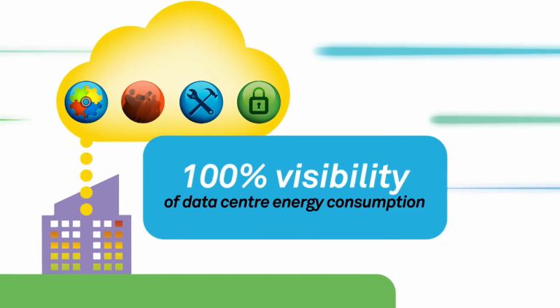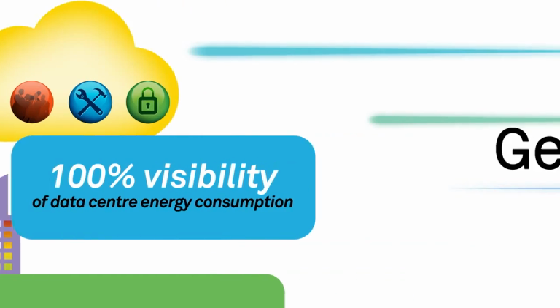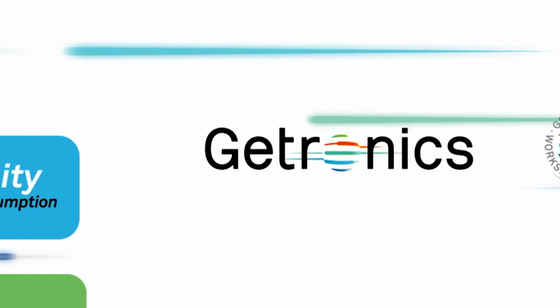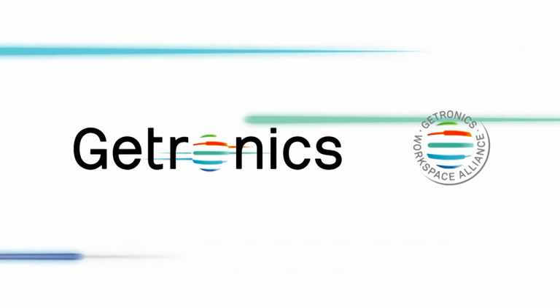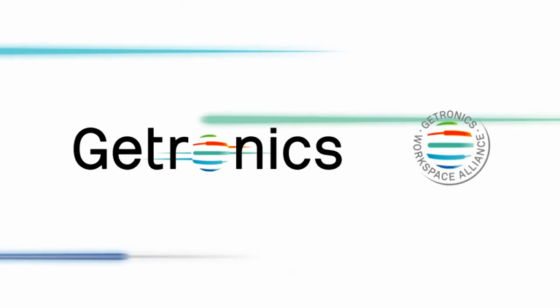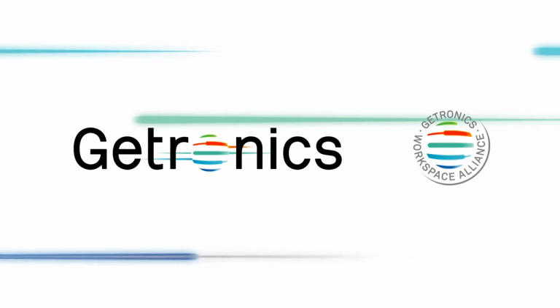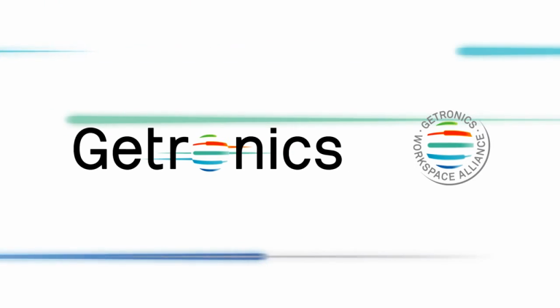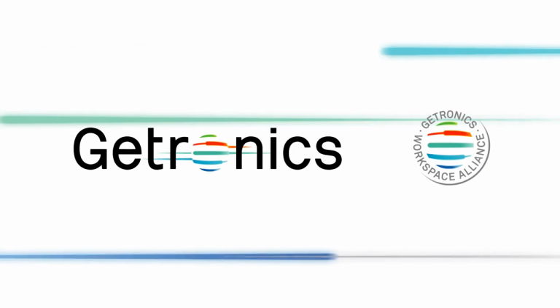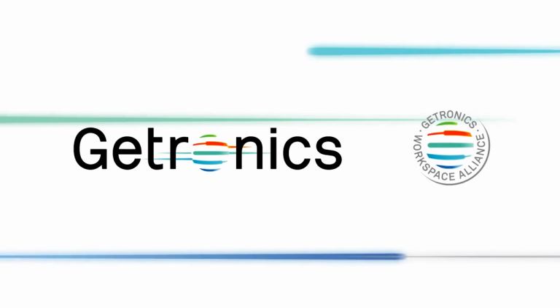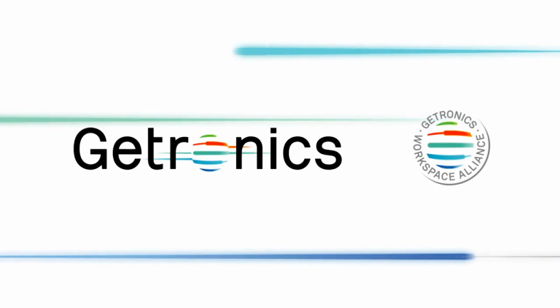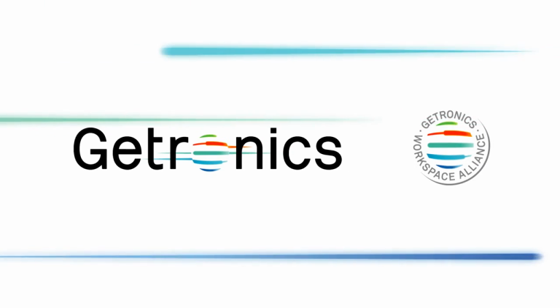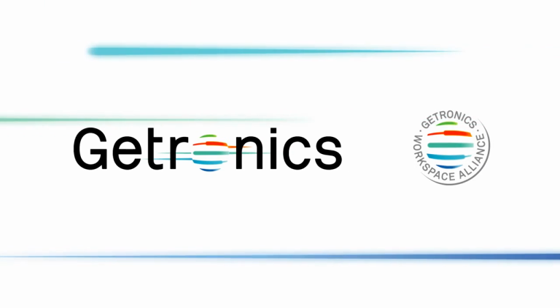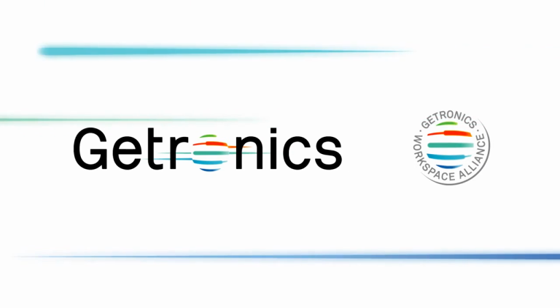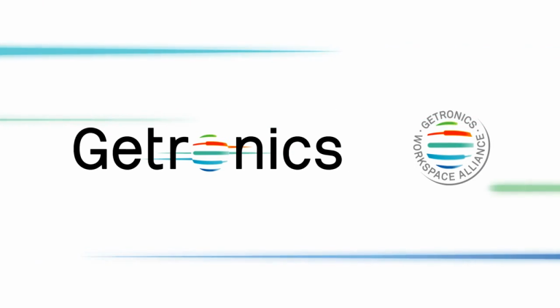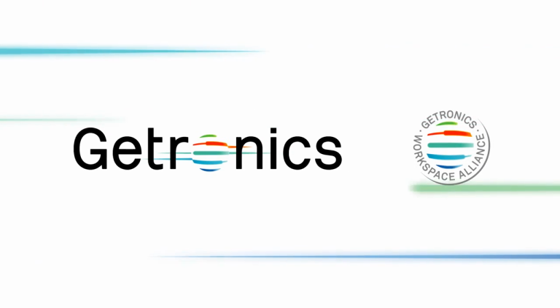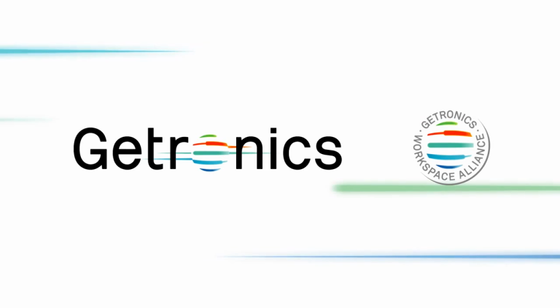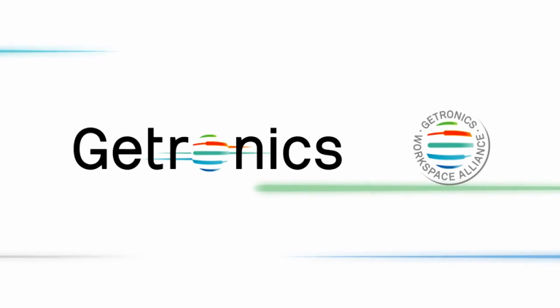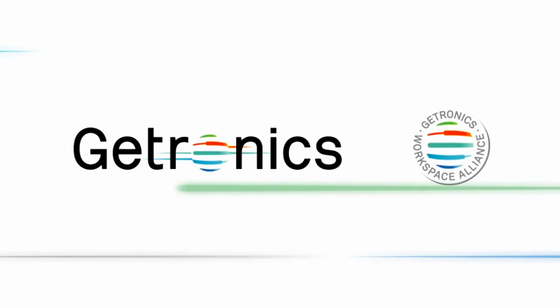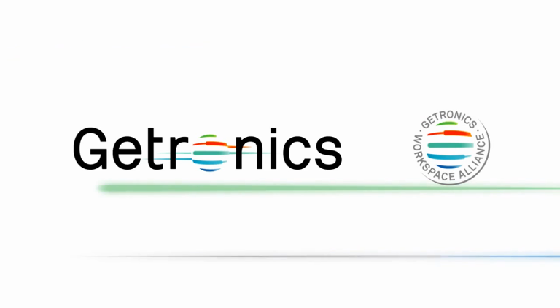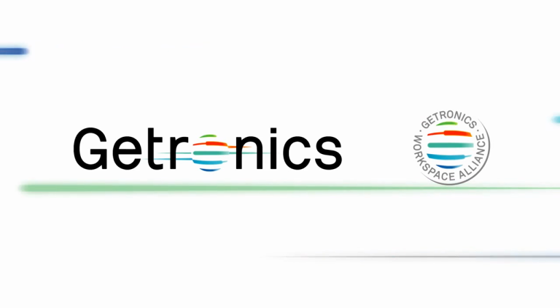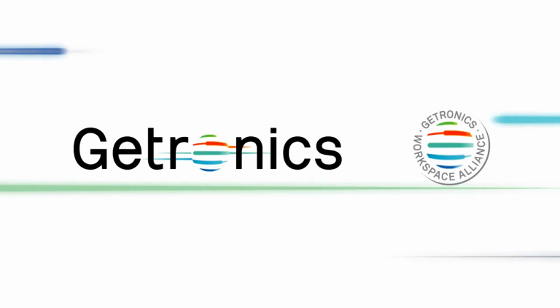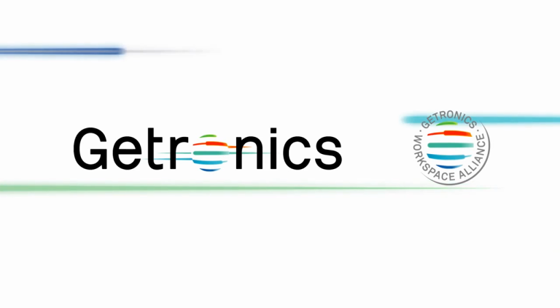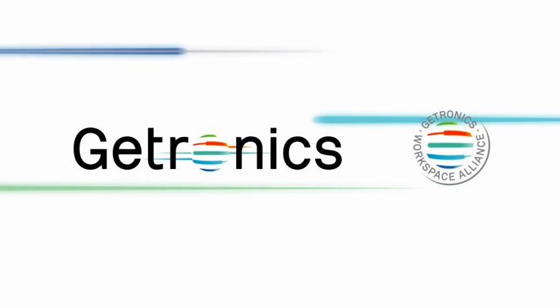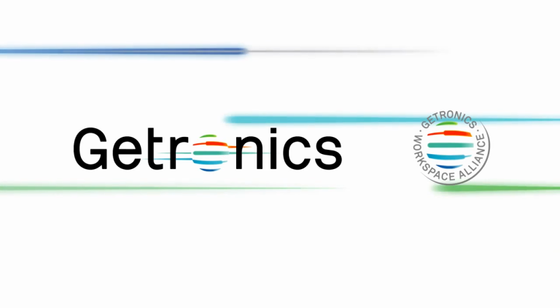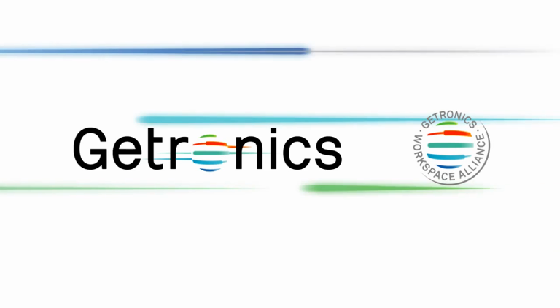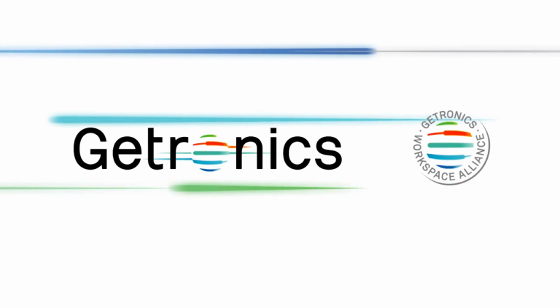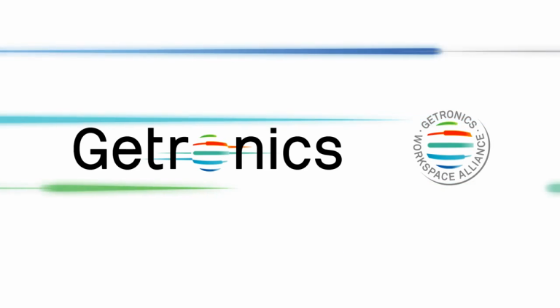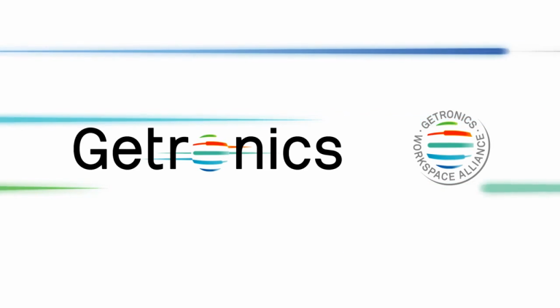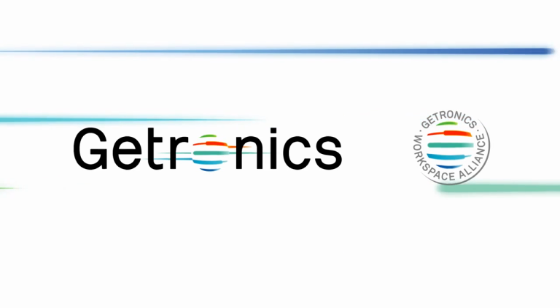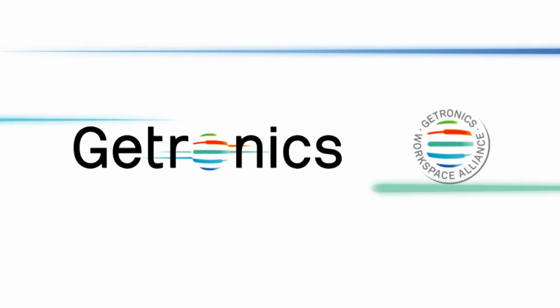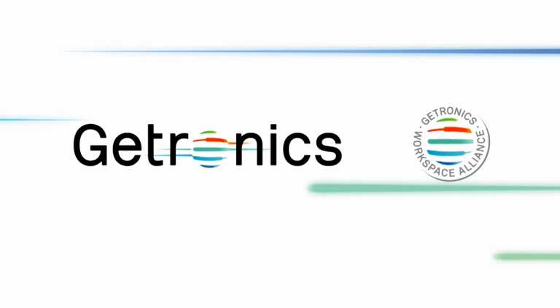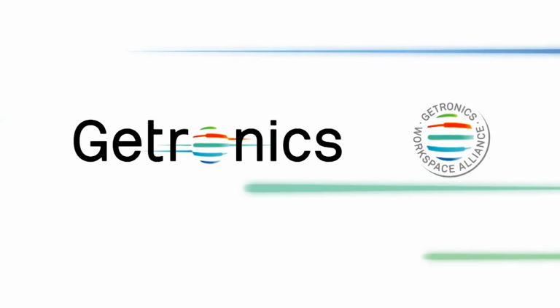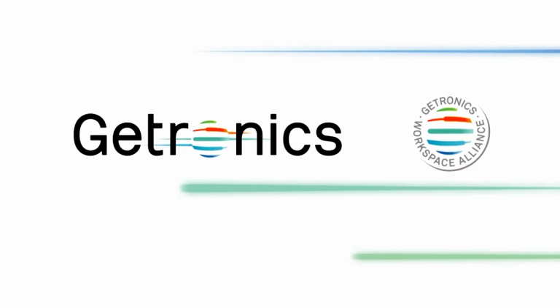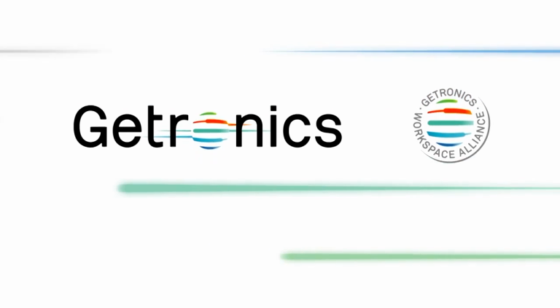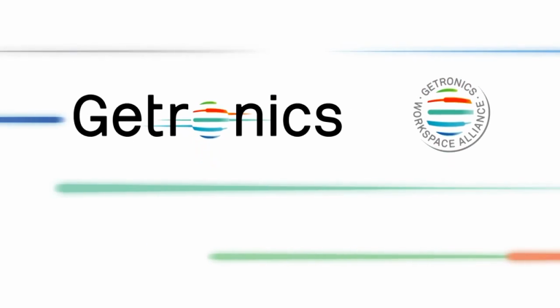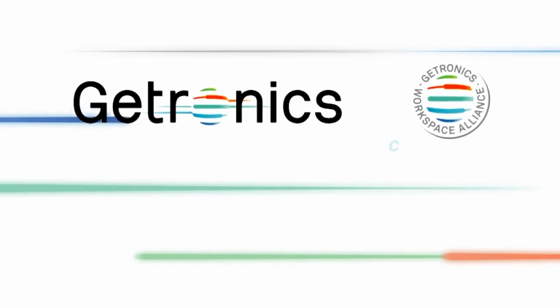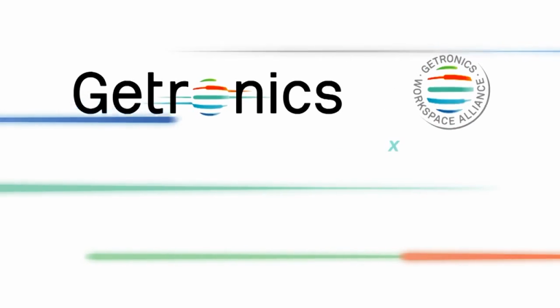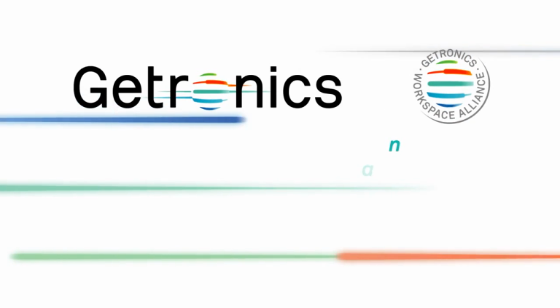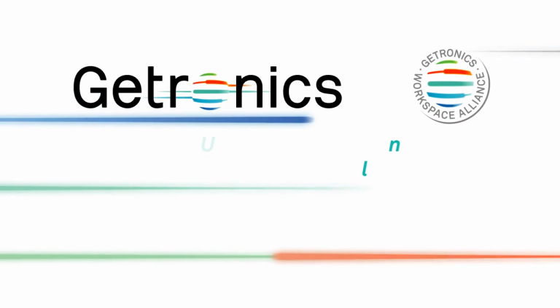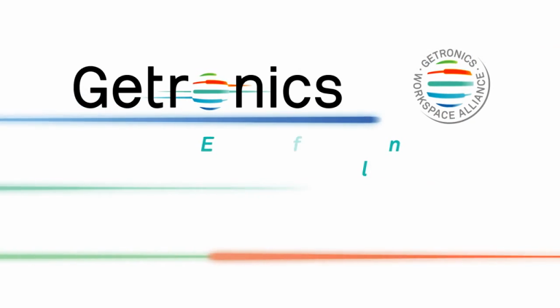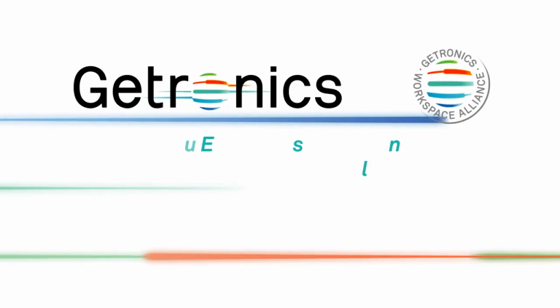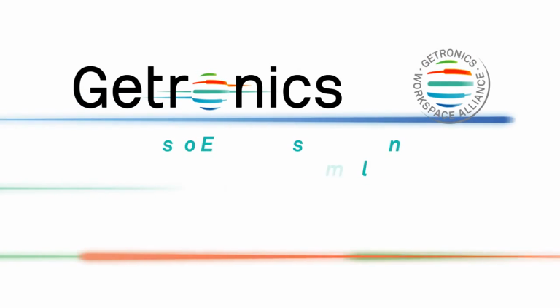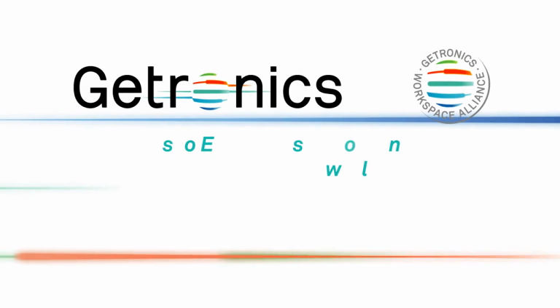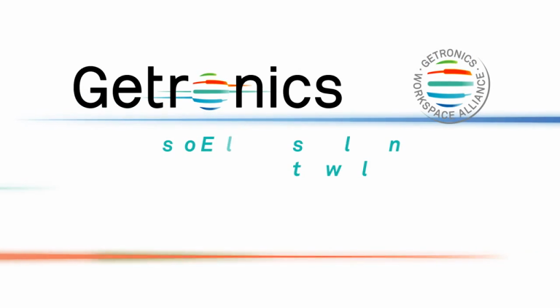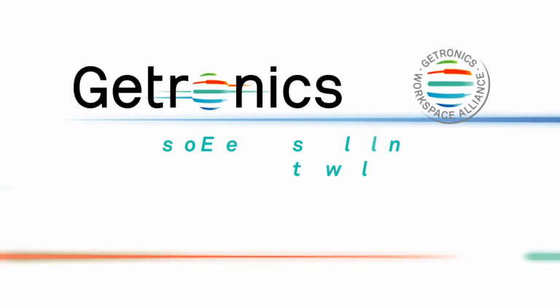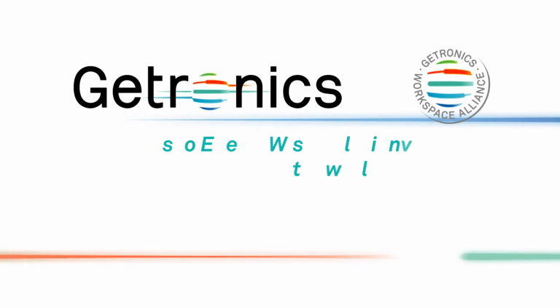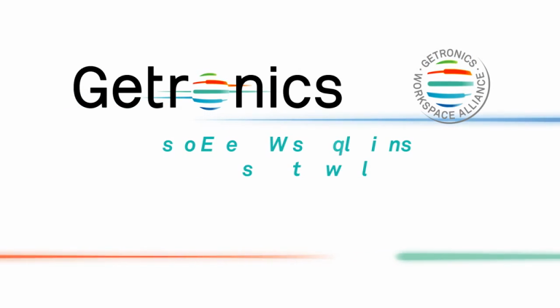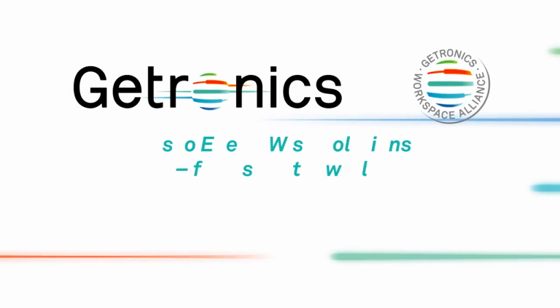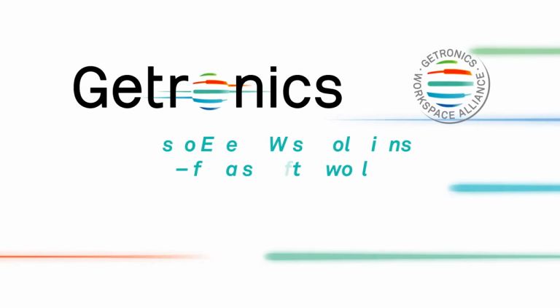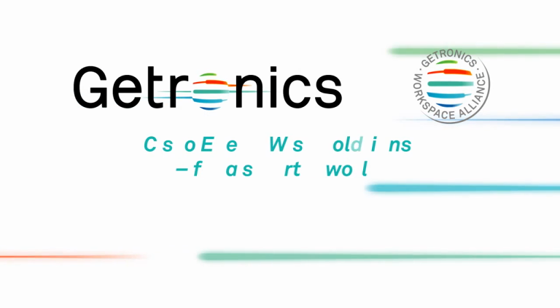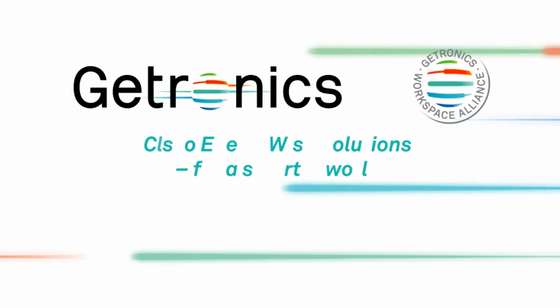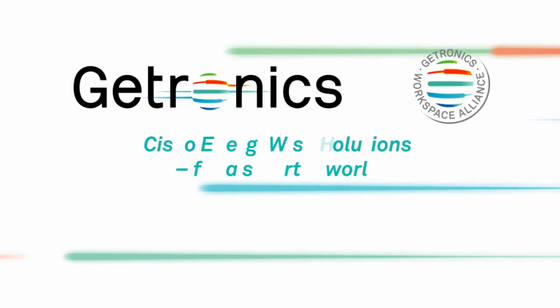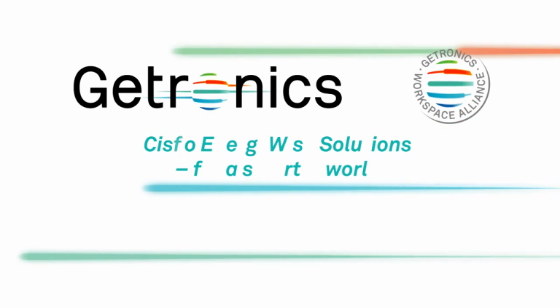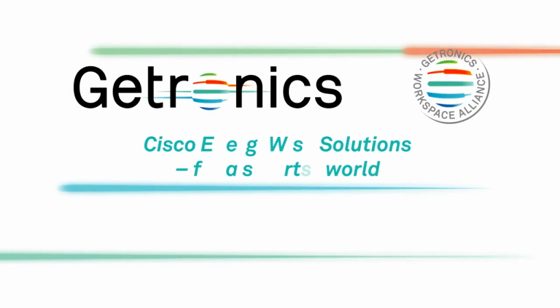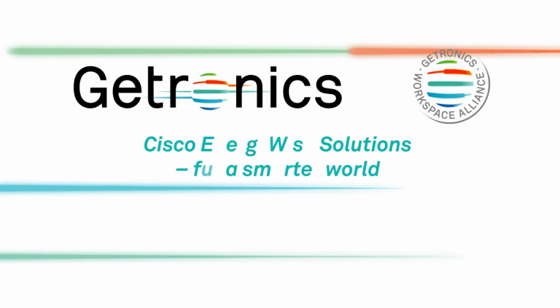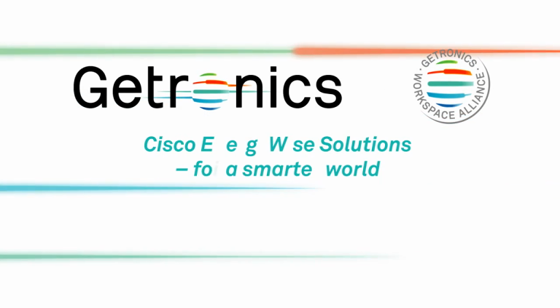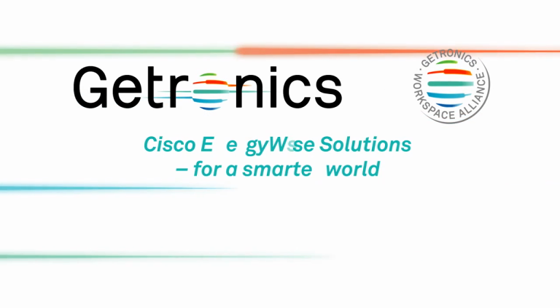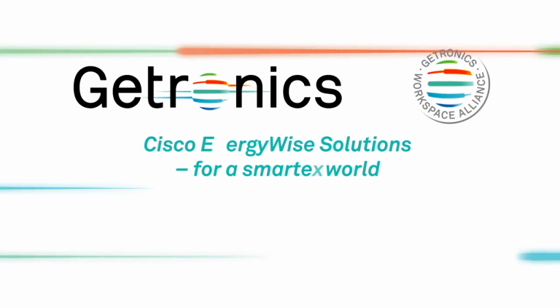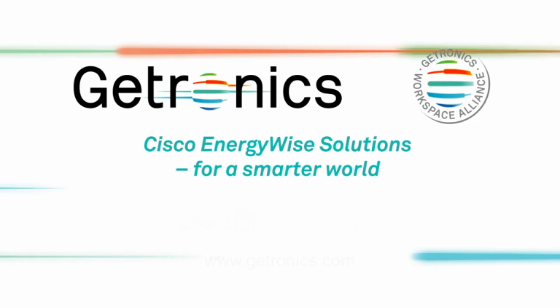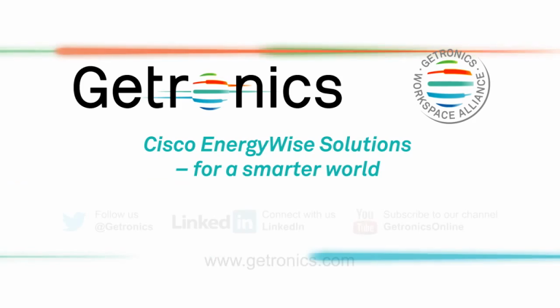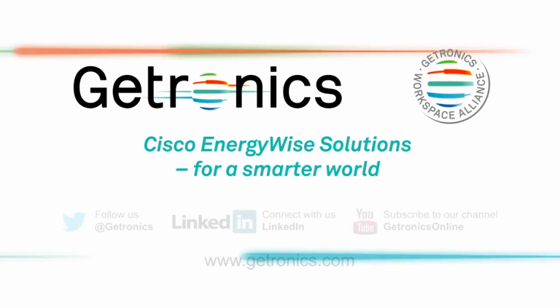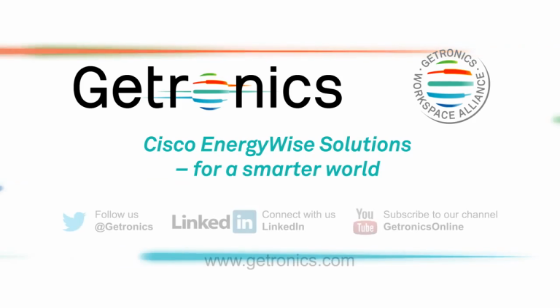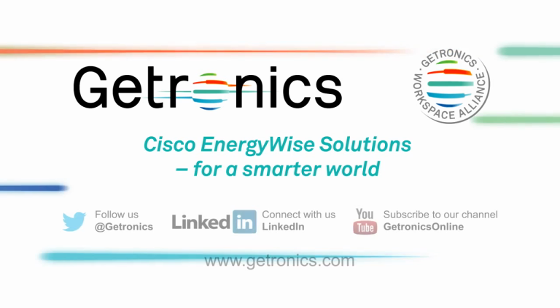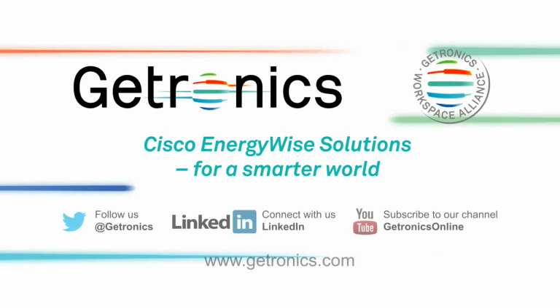Interested? Then sign up to the discovery phase and experience the immediate benefits for yourselves.